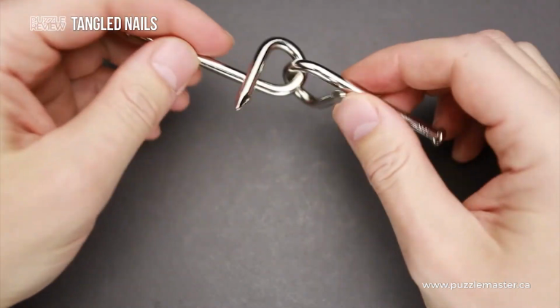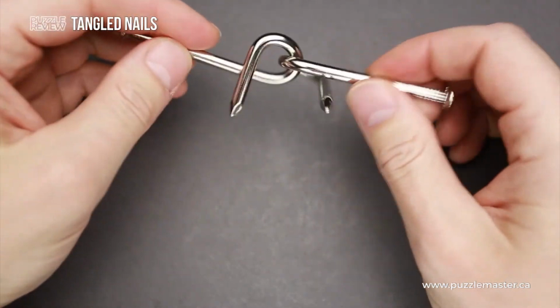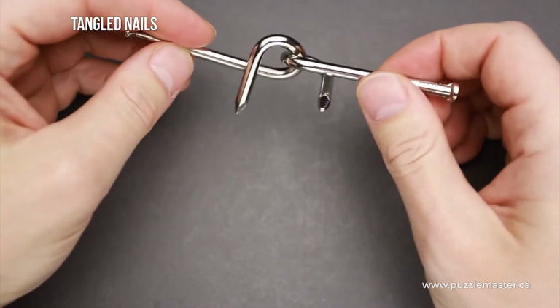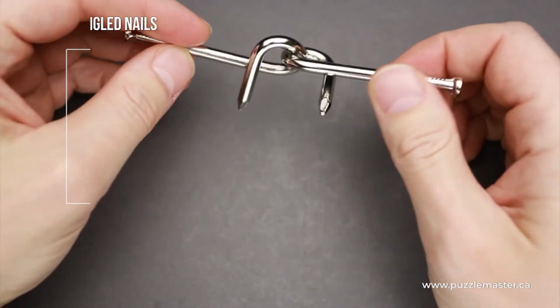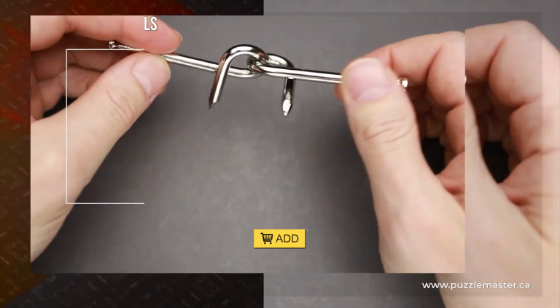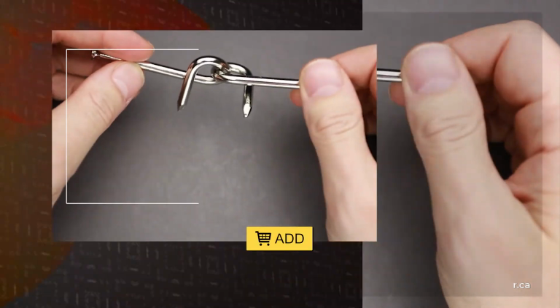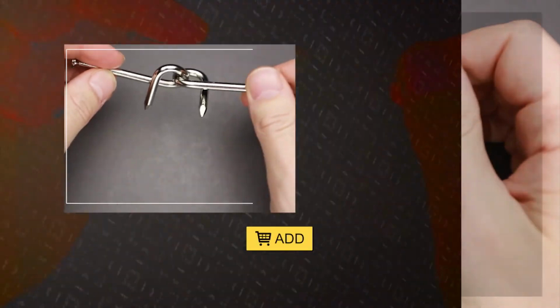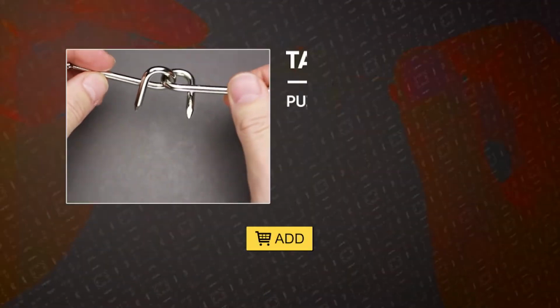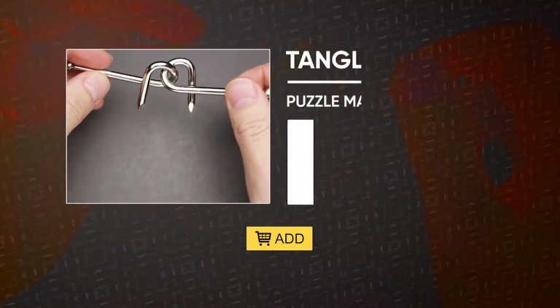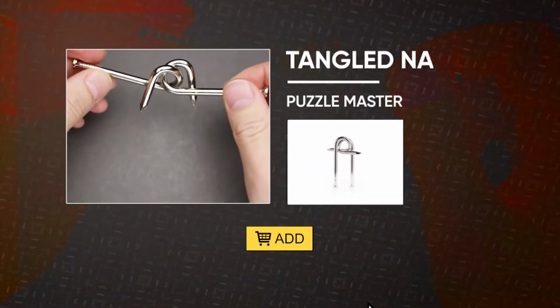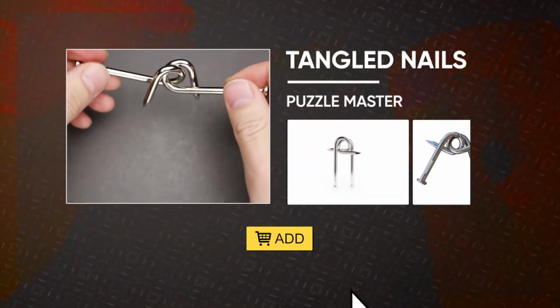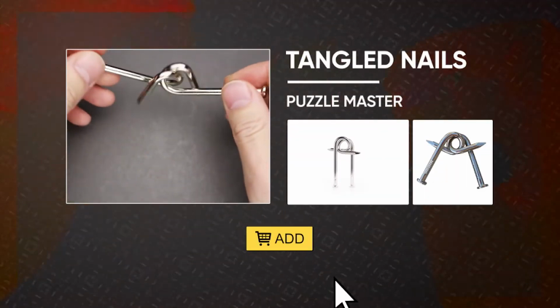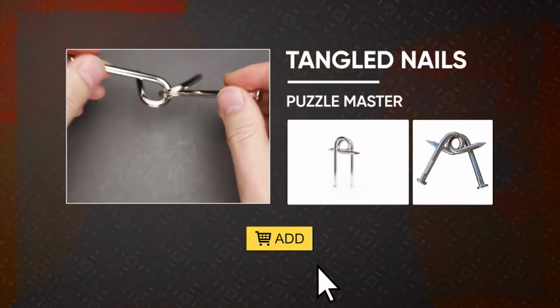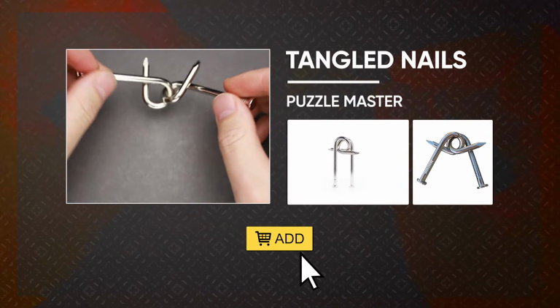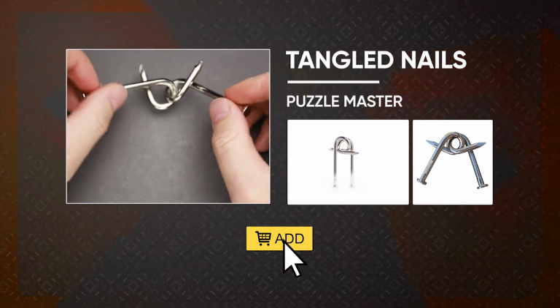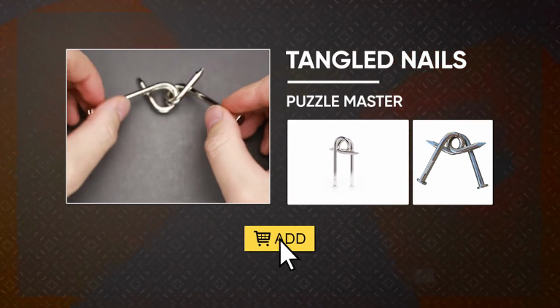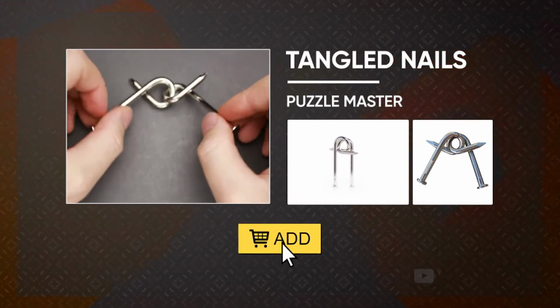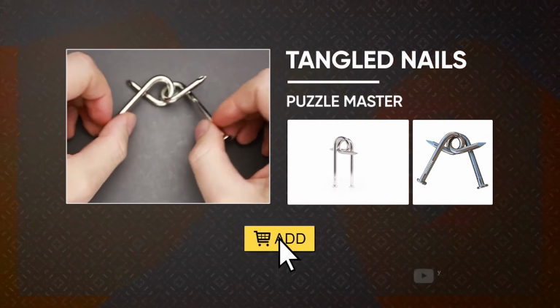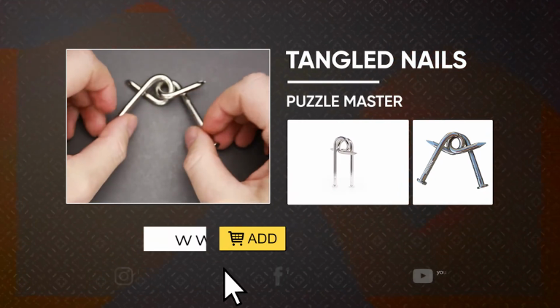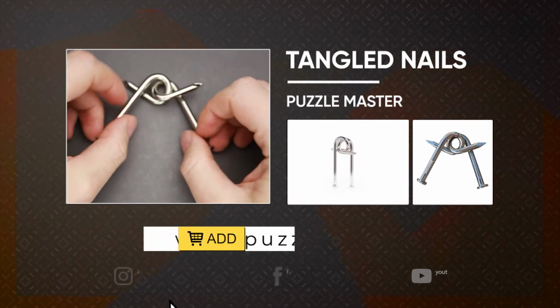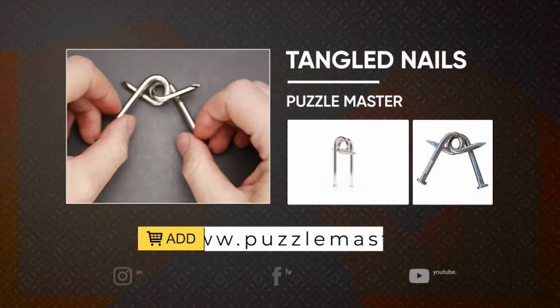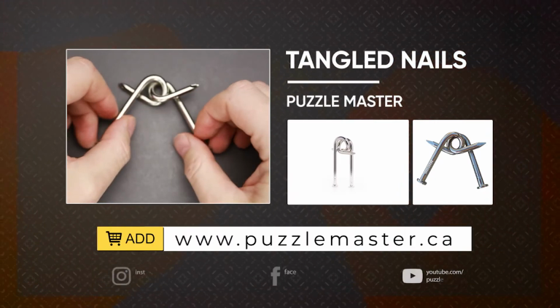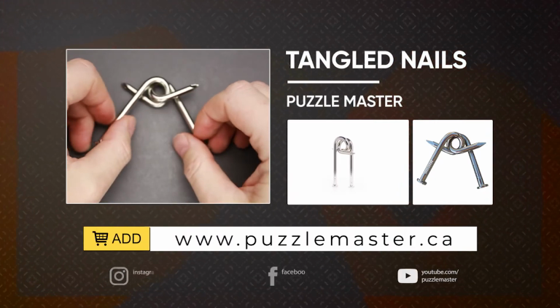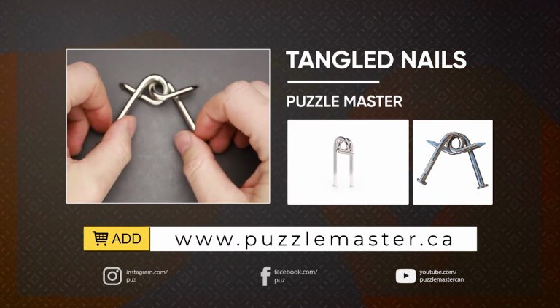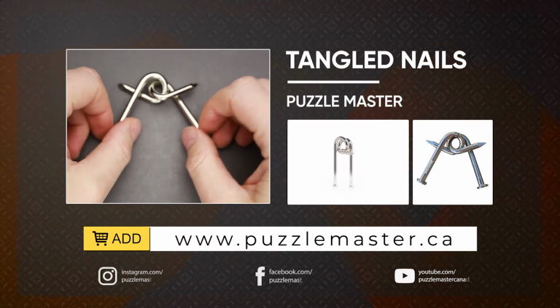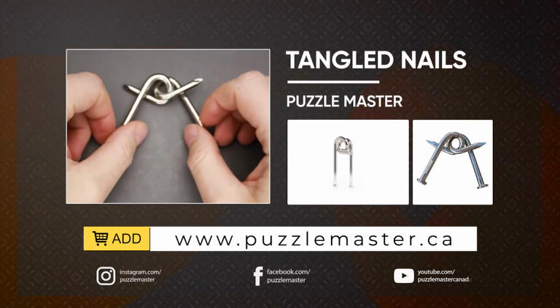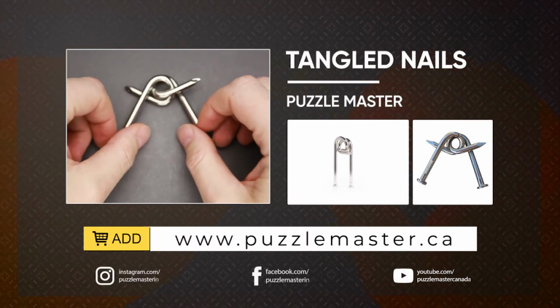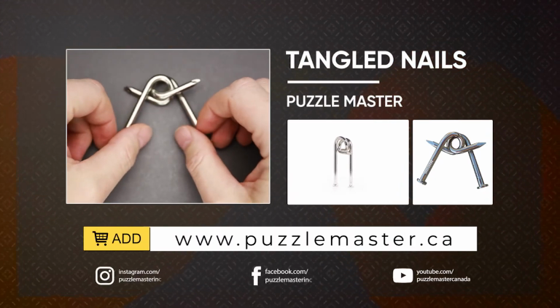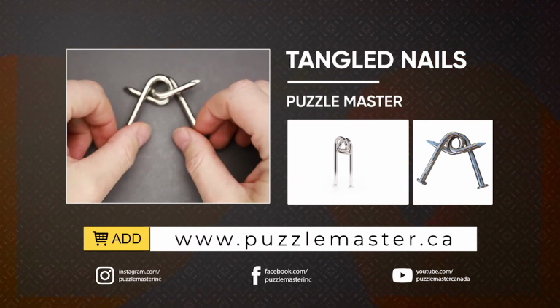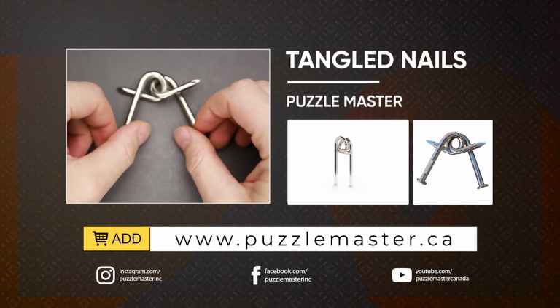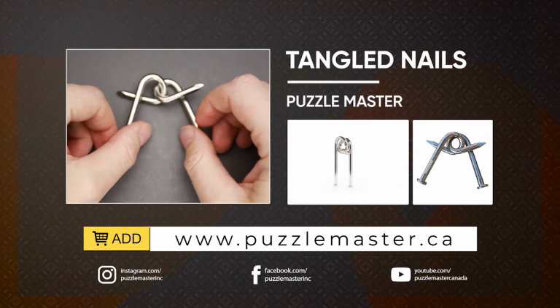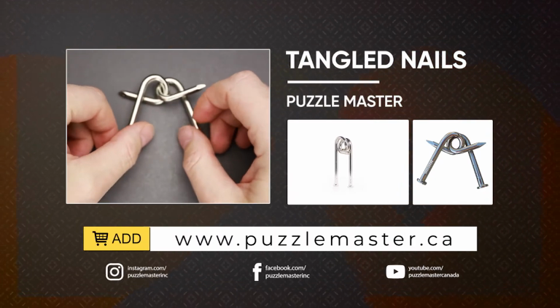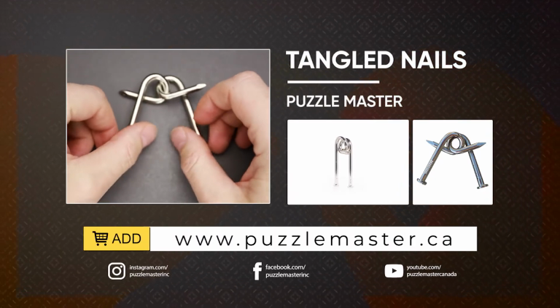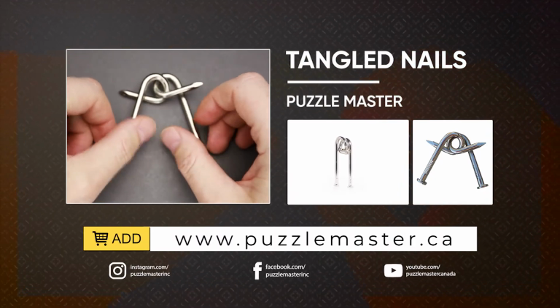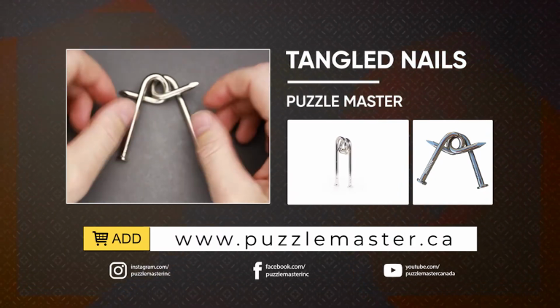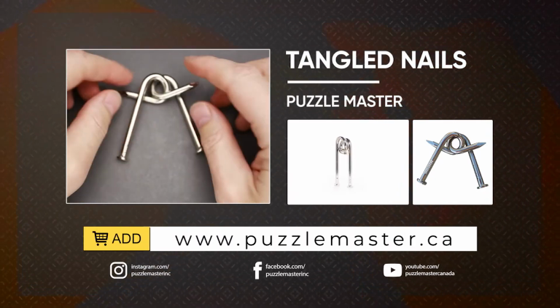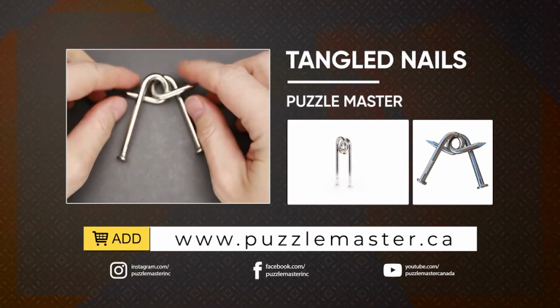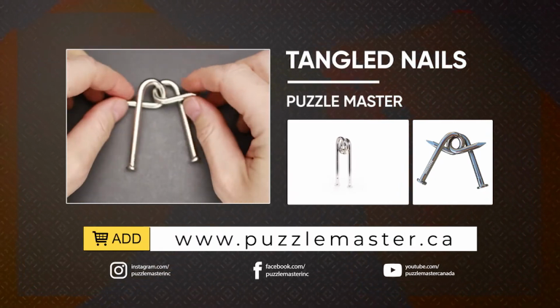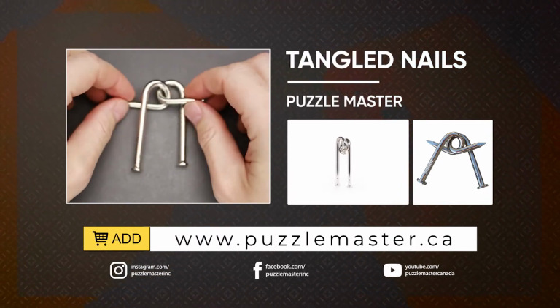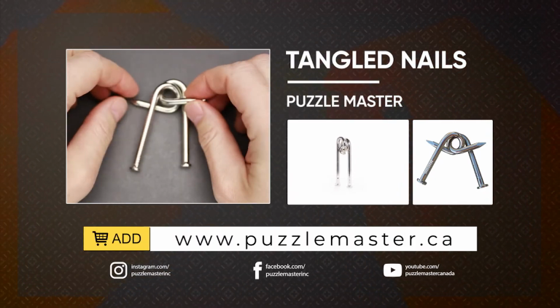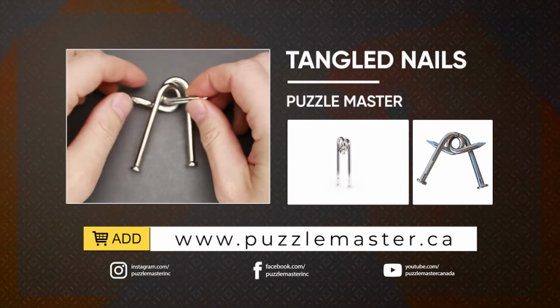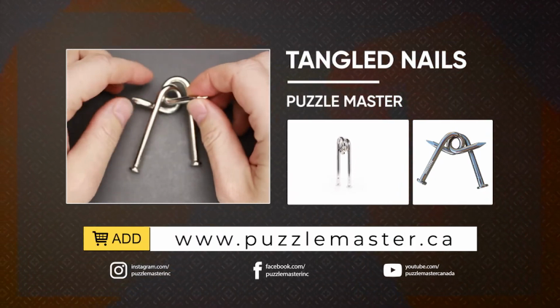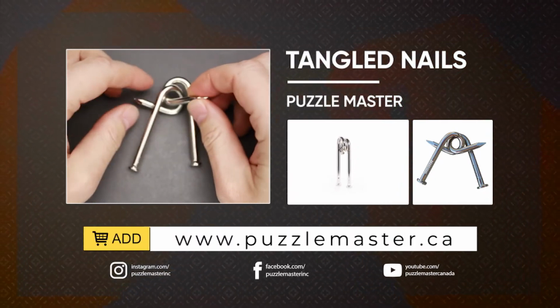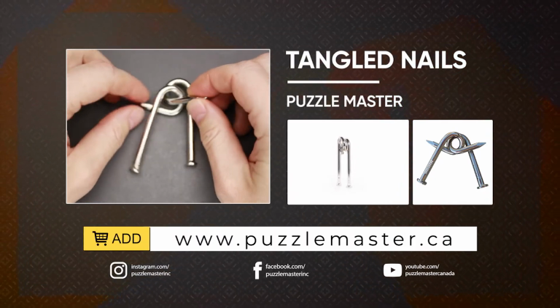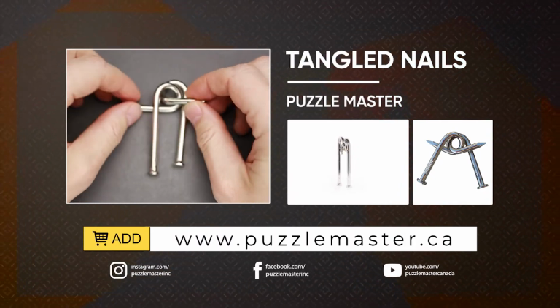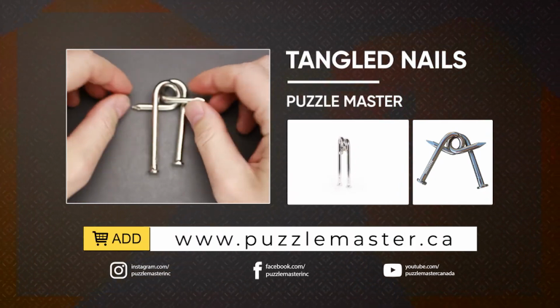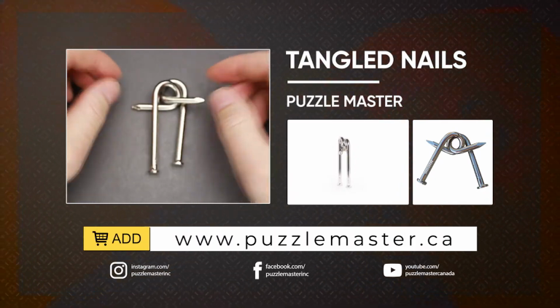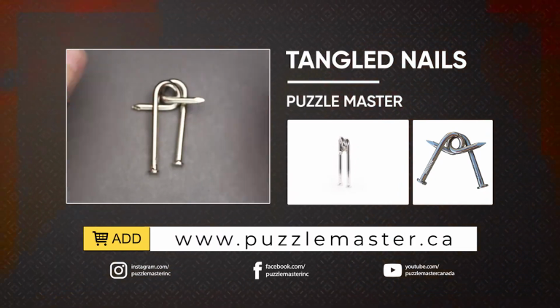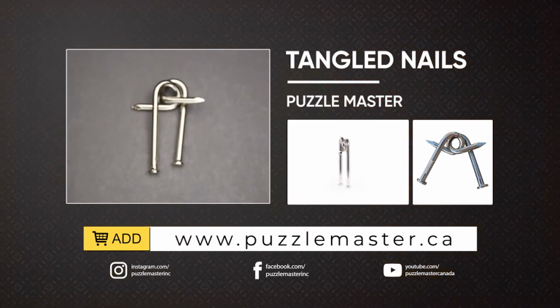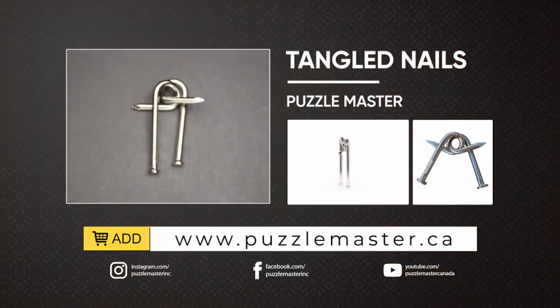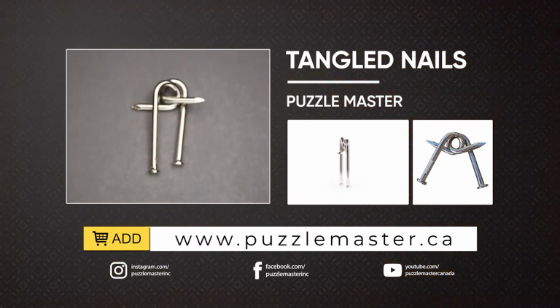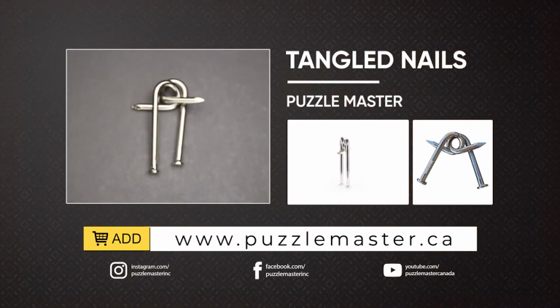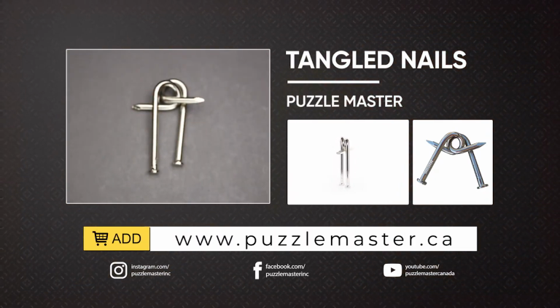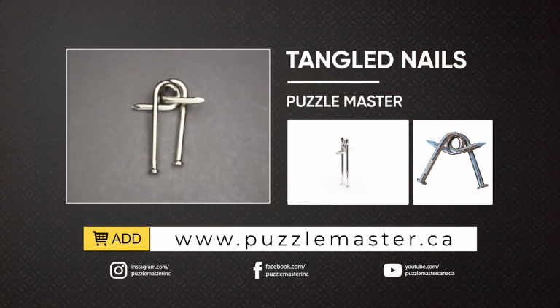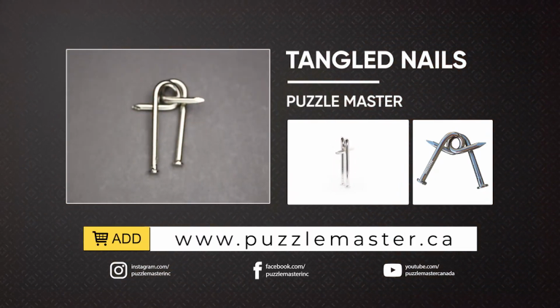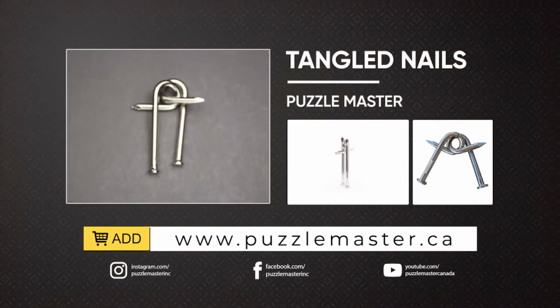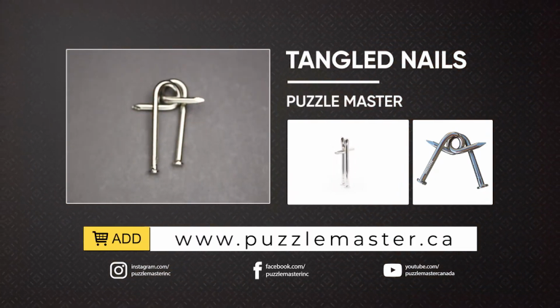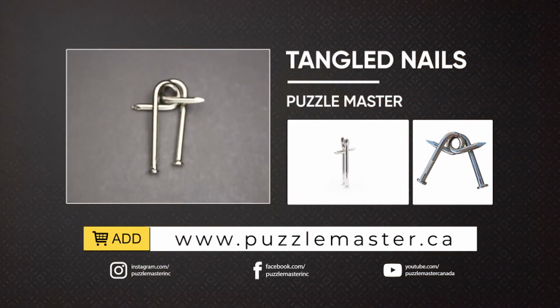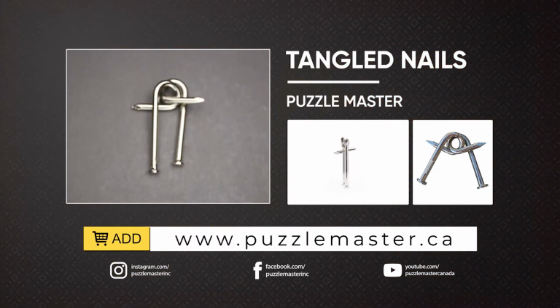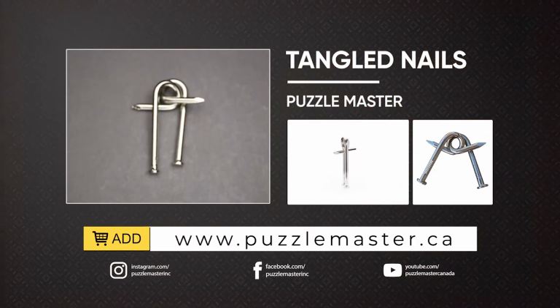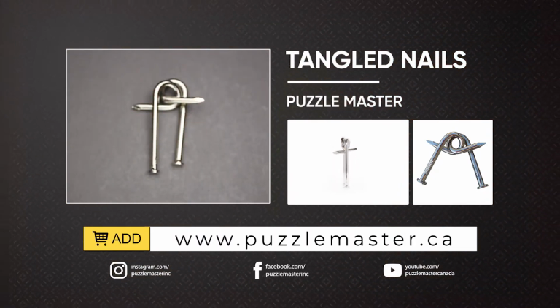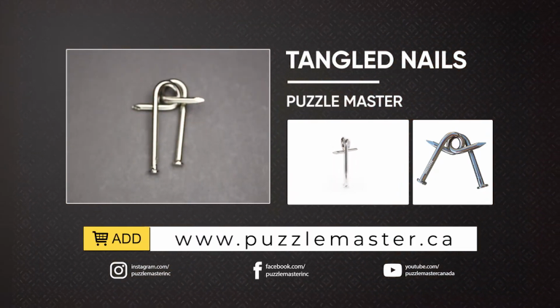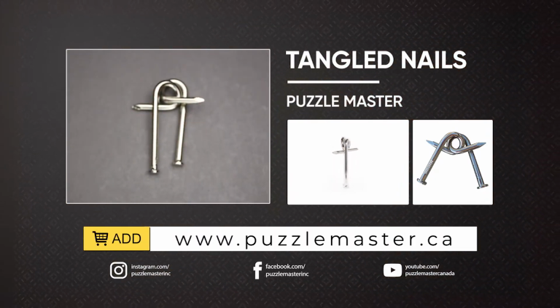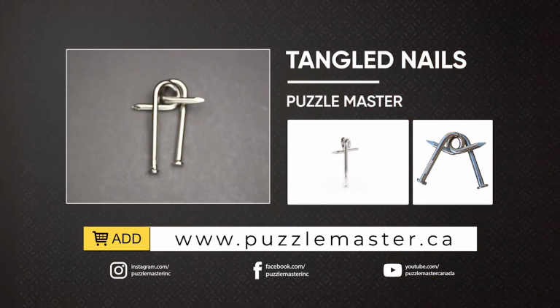If you like the Tangled Nails puzzle and you want to buy it, go to puzzlemaster.ca. See you next time!